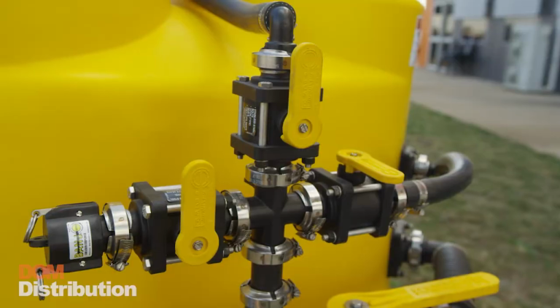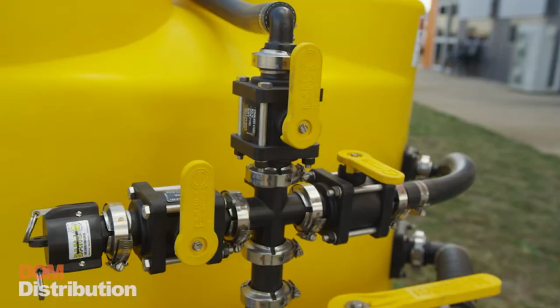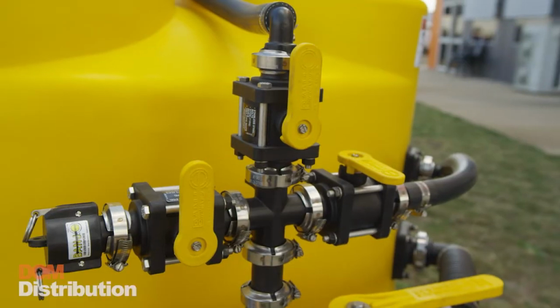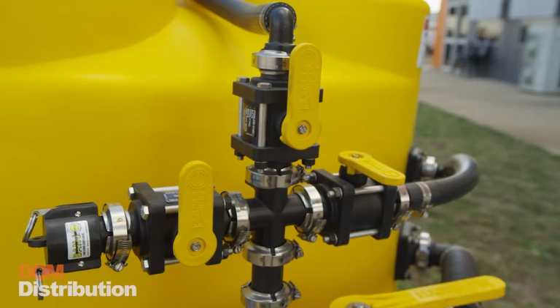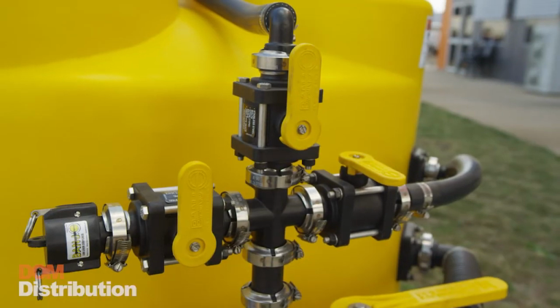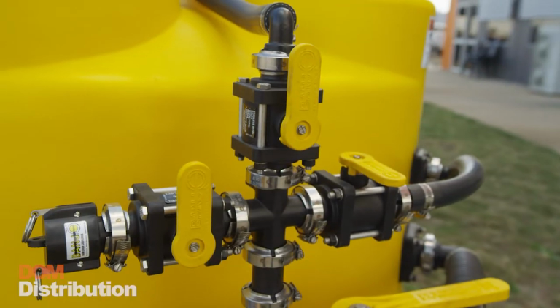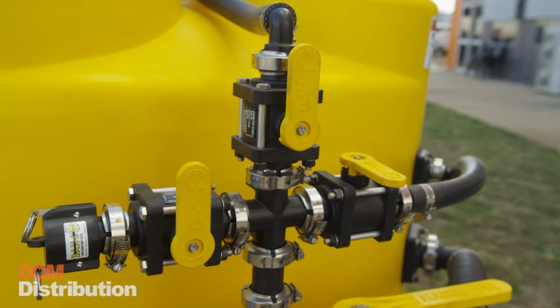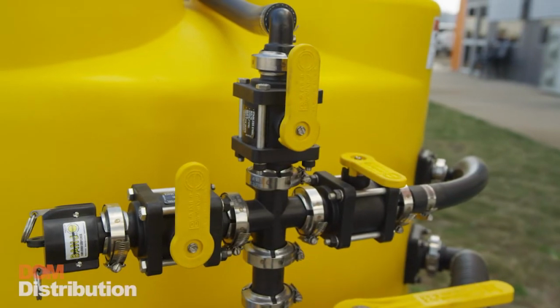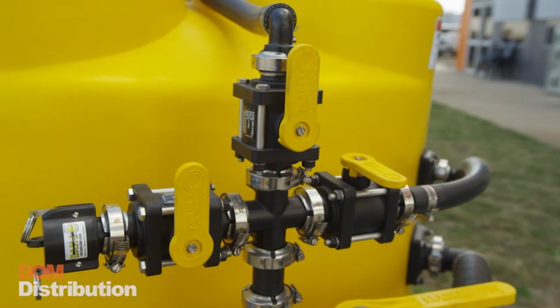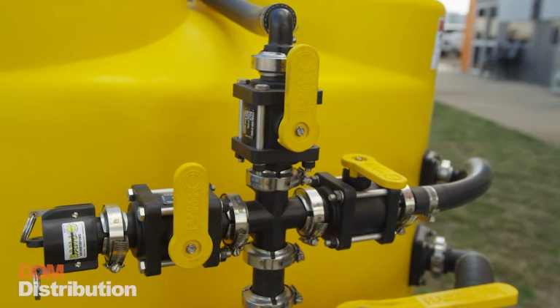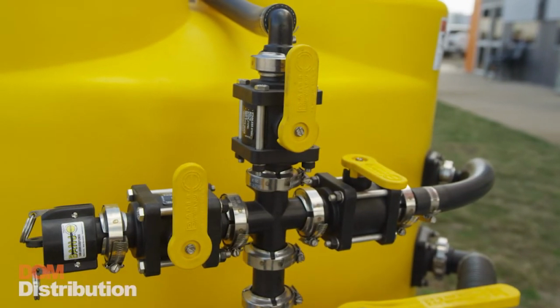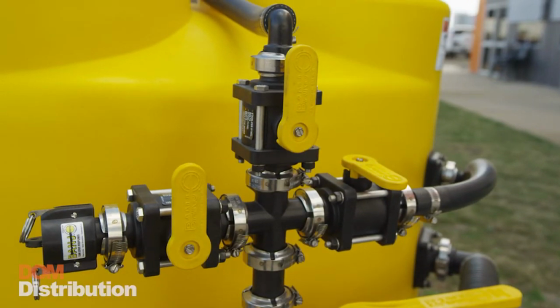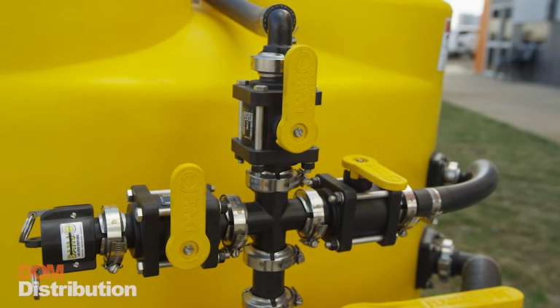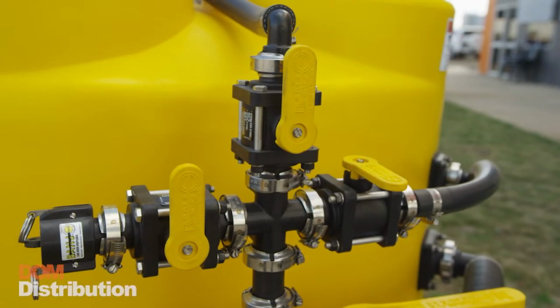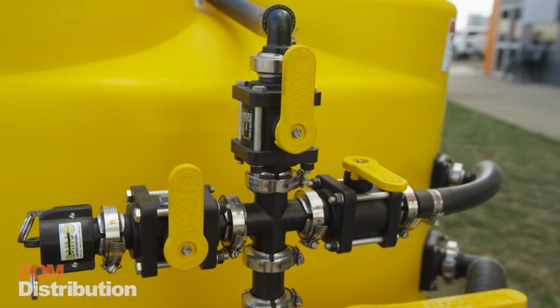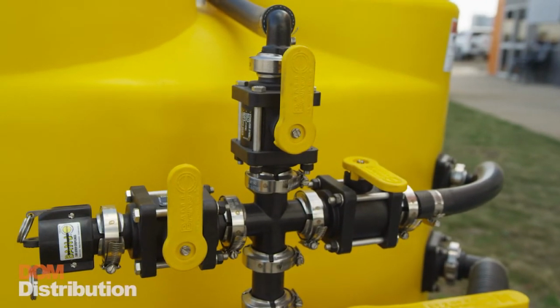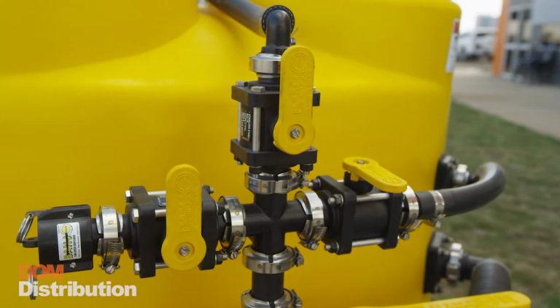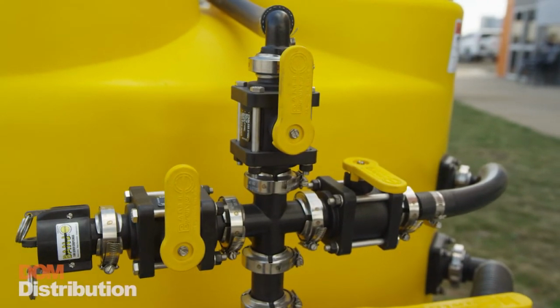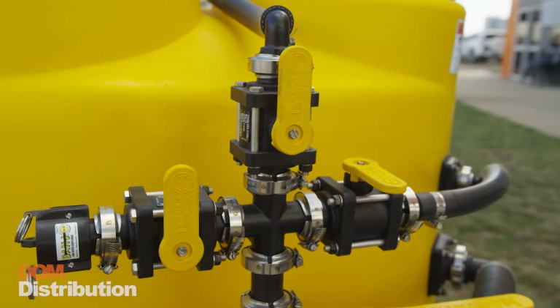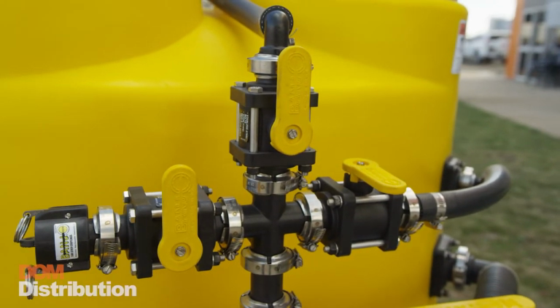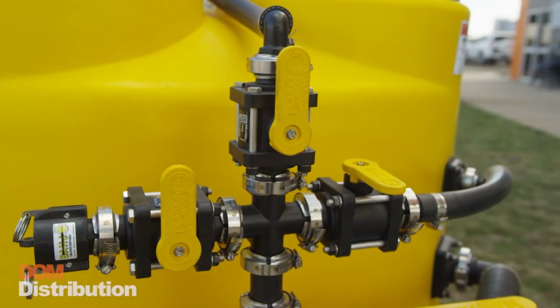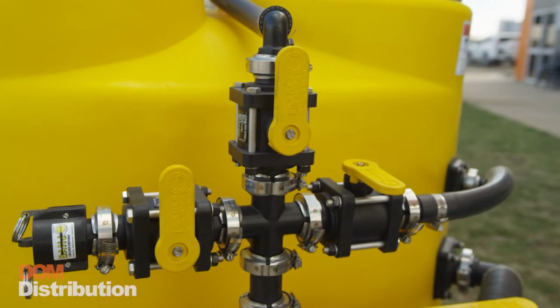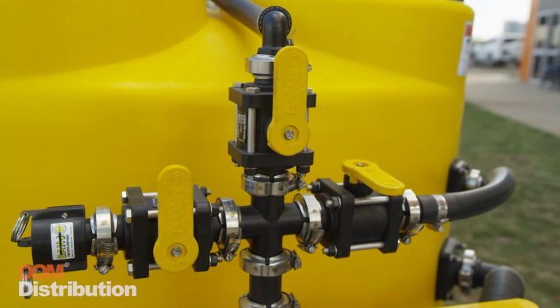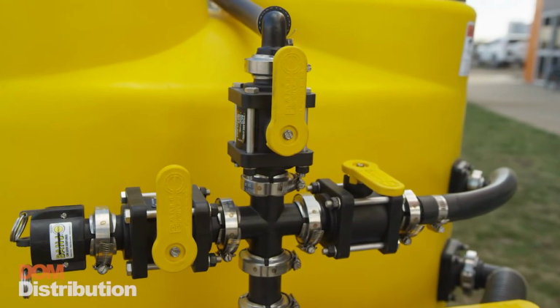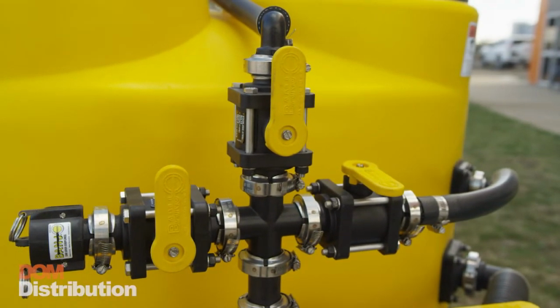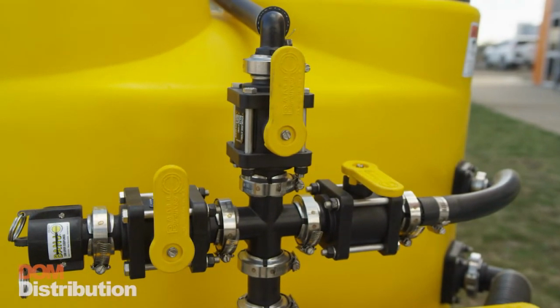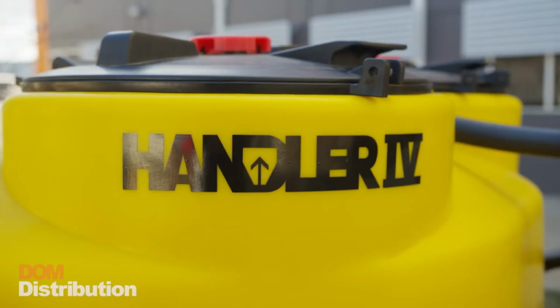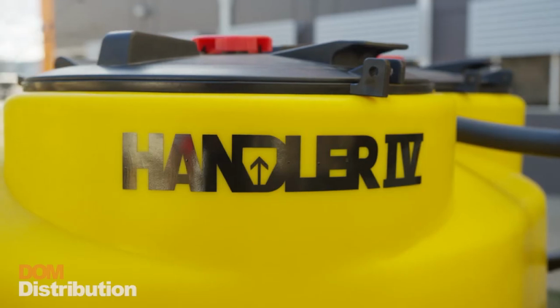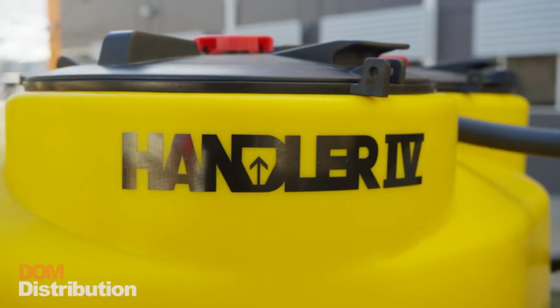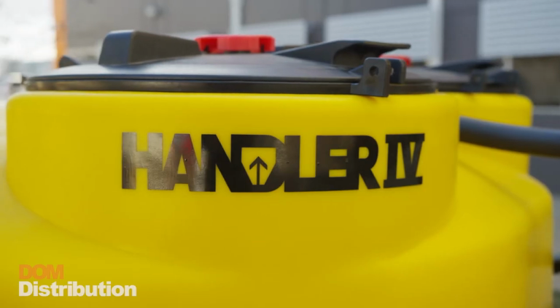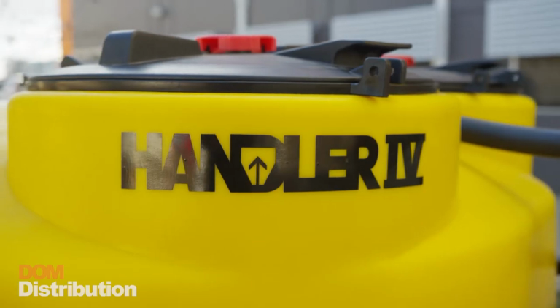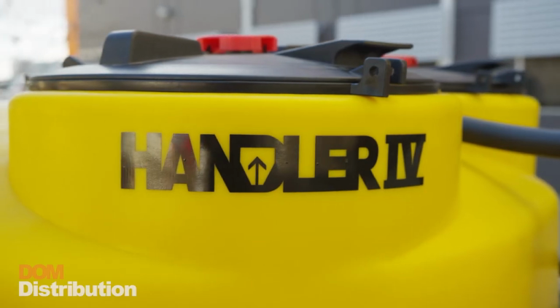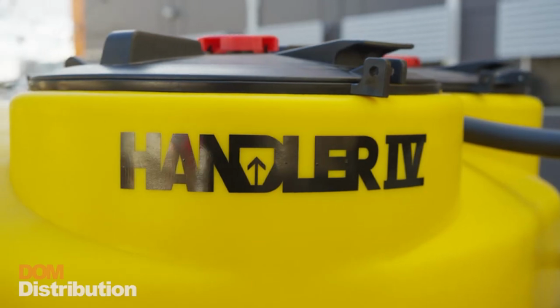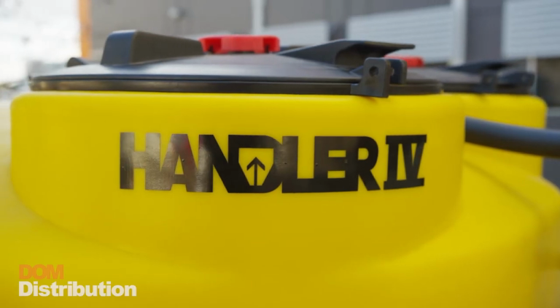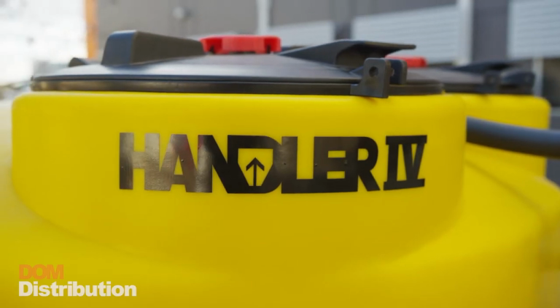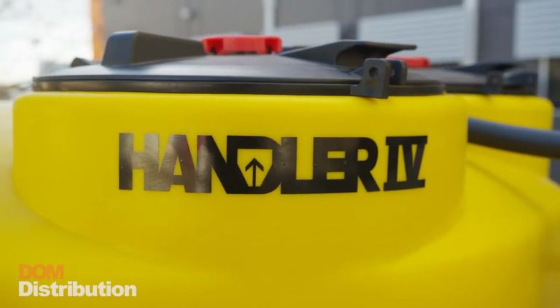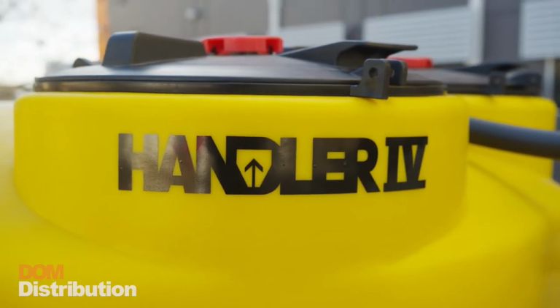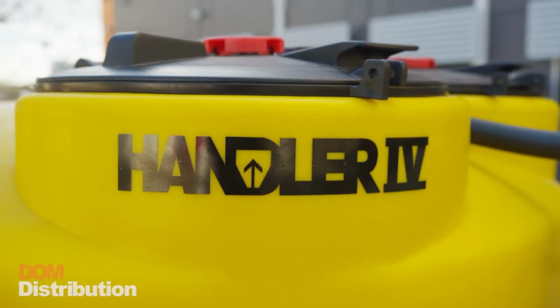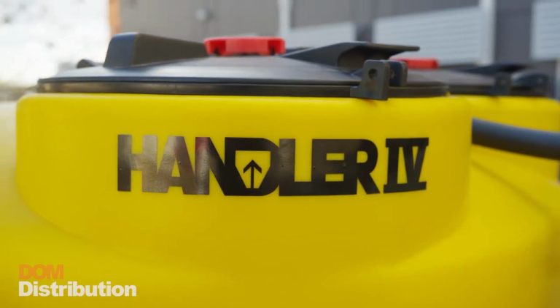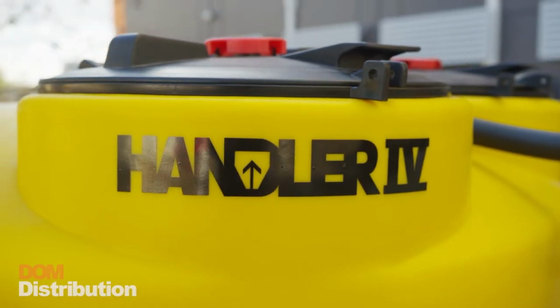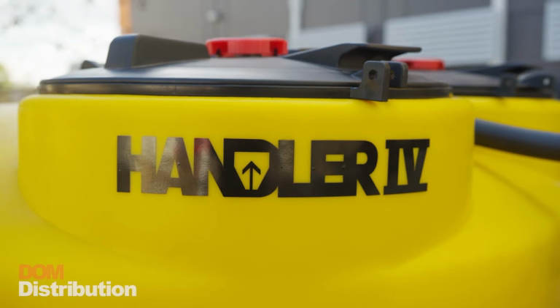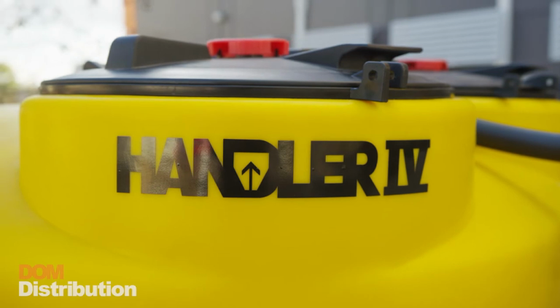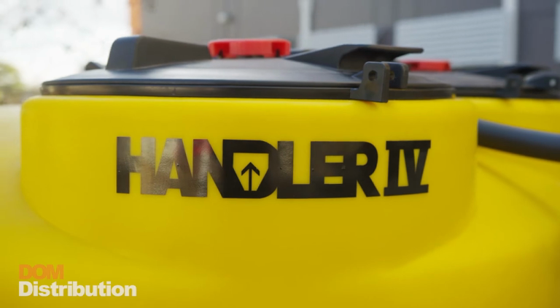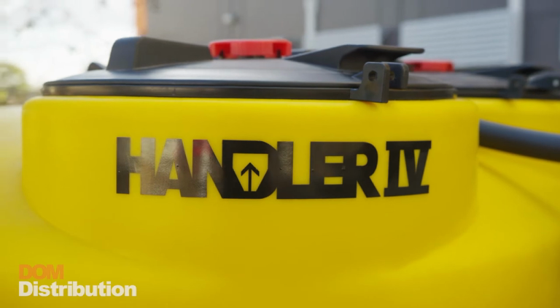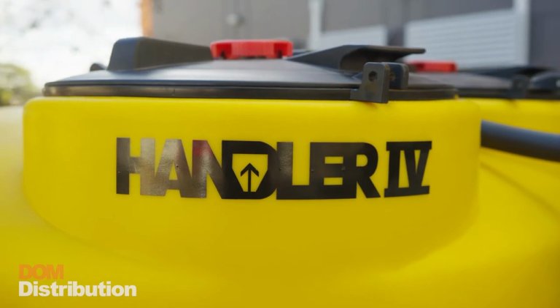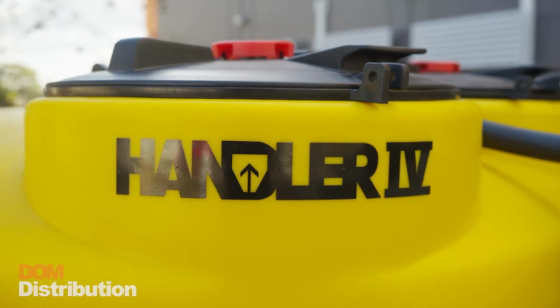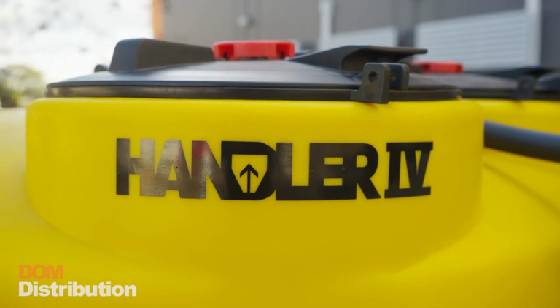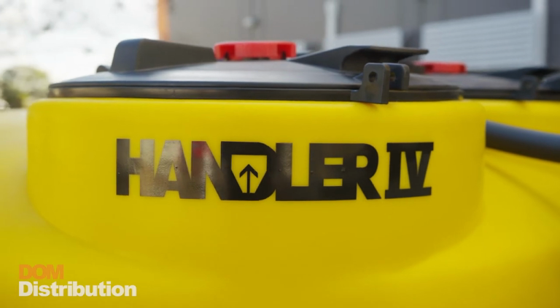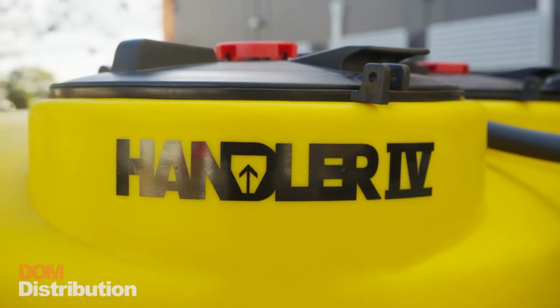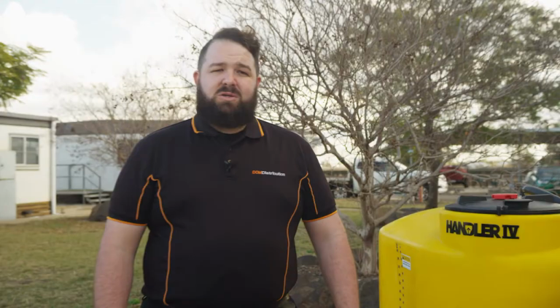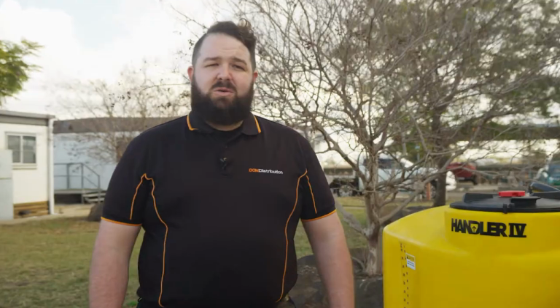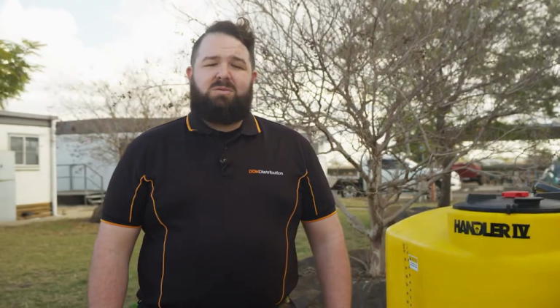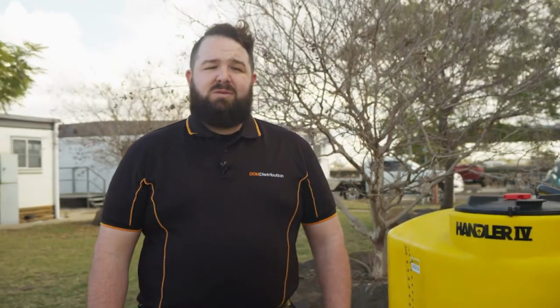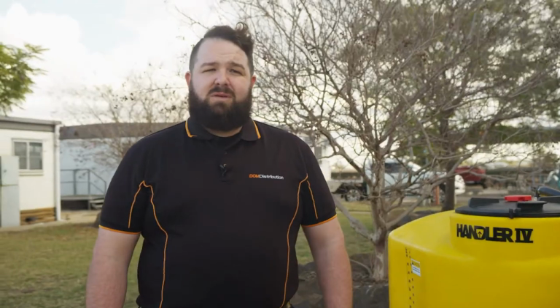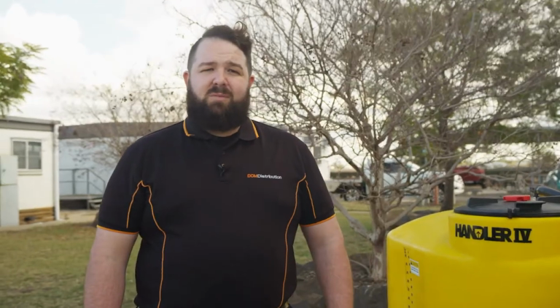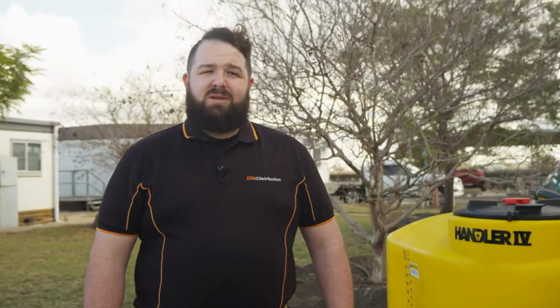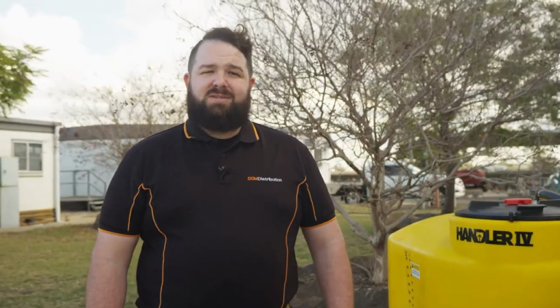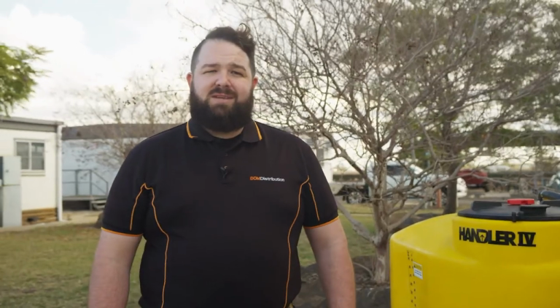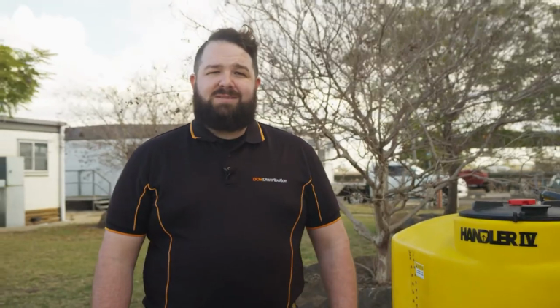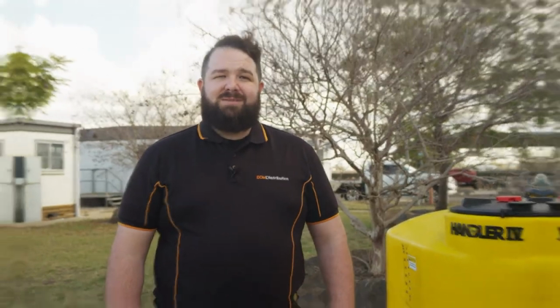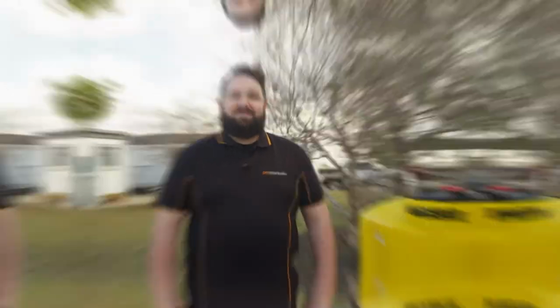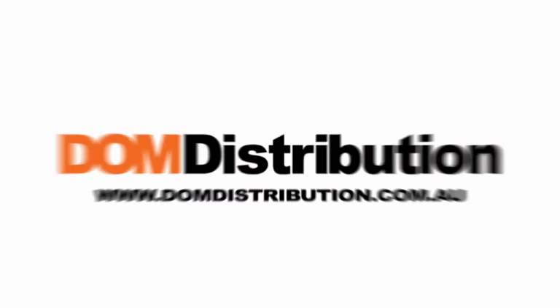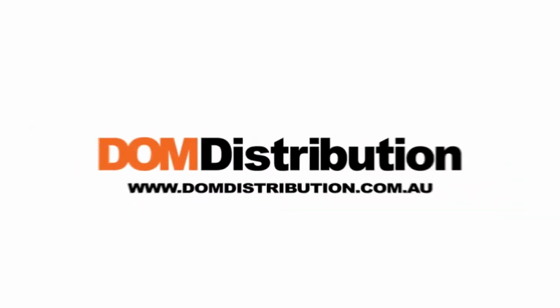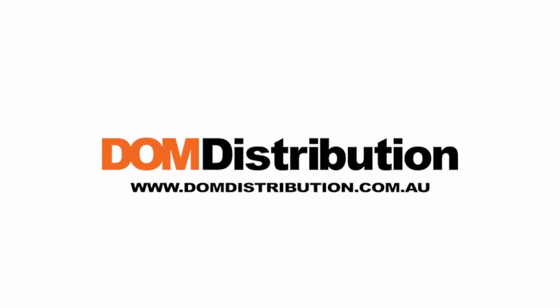If you'd like to find out anything more about the Handler 4 or anything else we do here at Dom Distribution, give us a call or come in and see us. We'll see you soon.